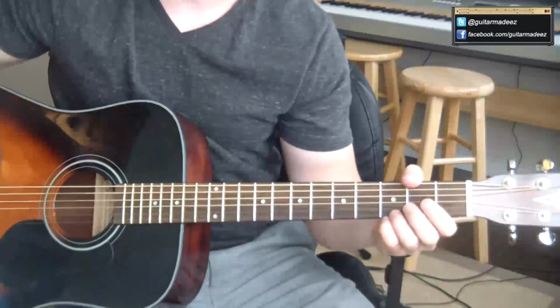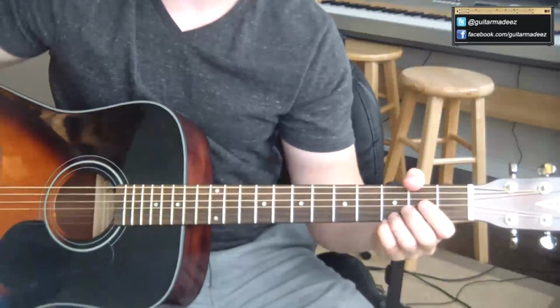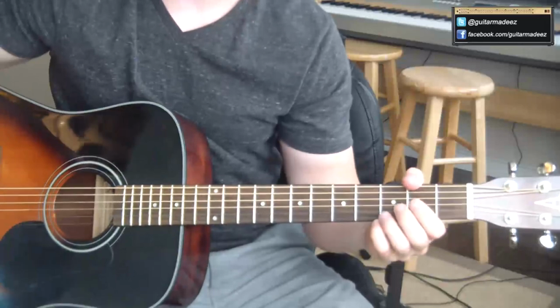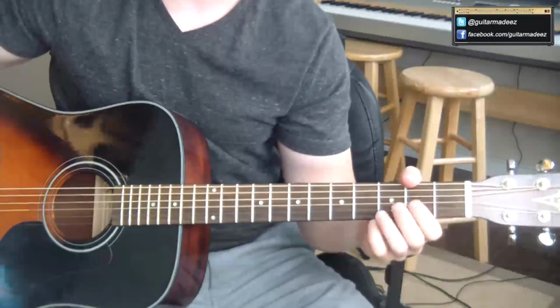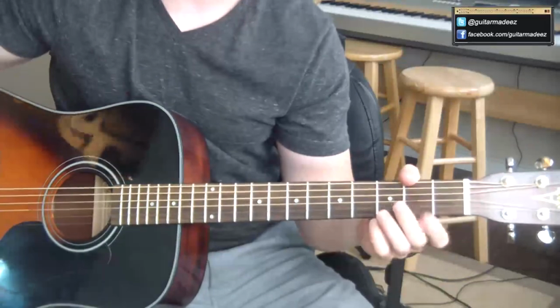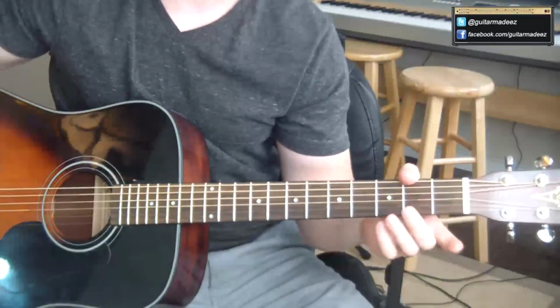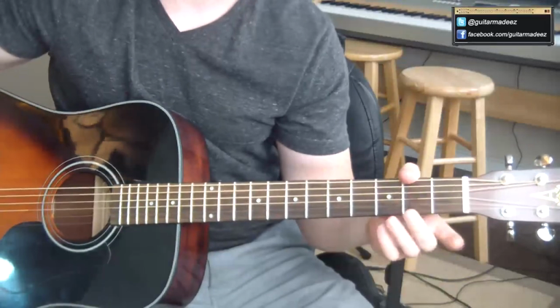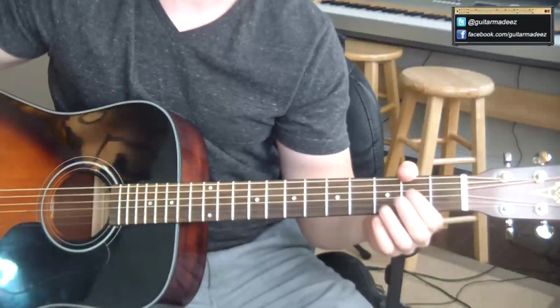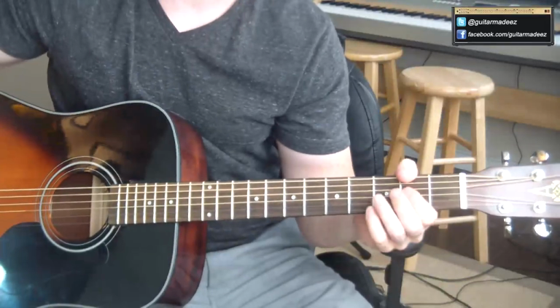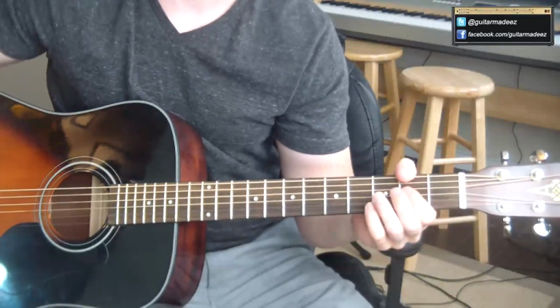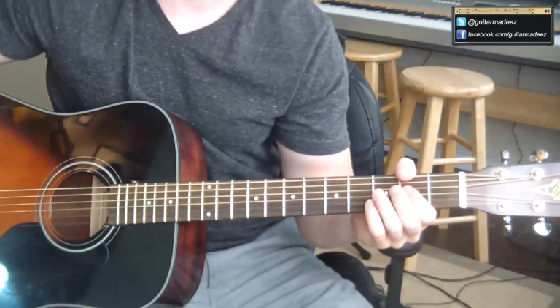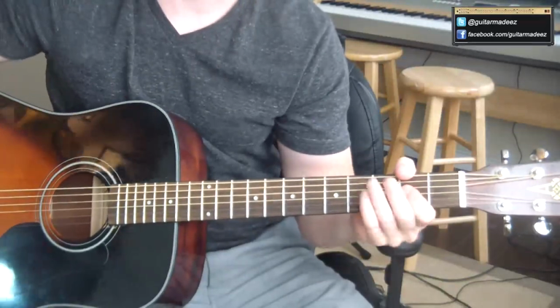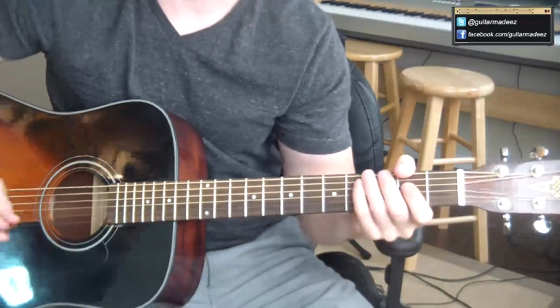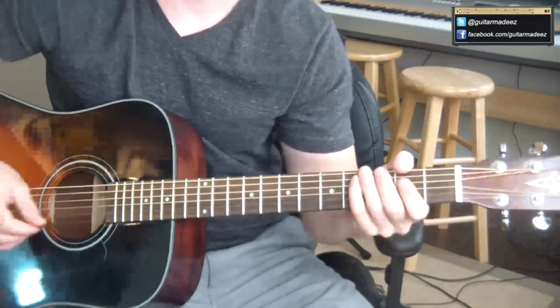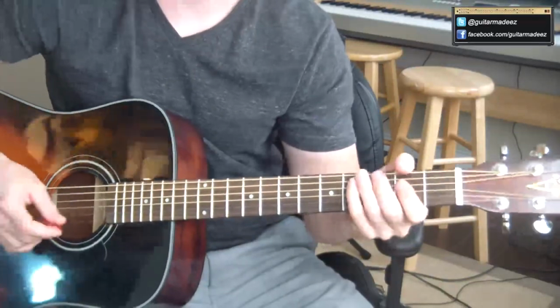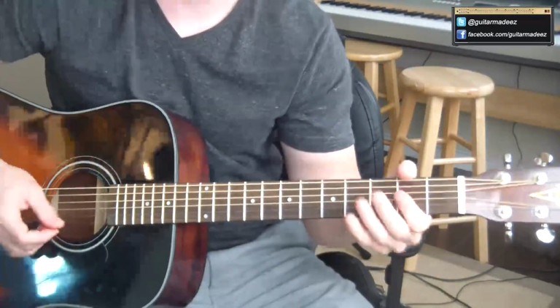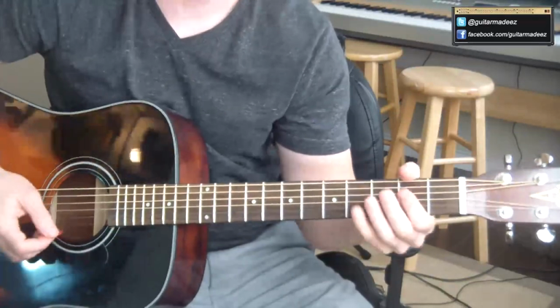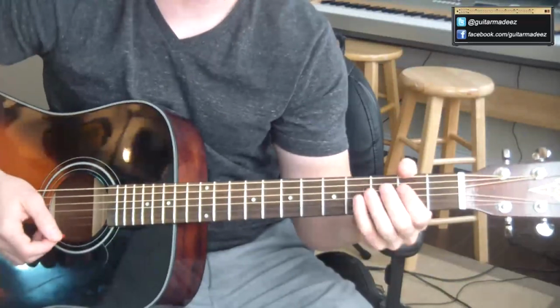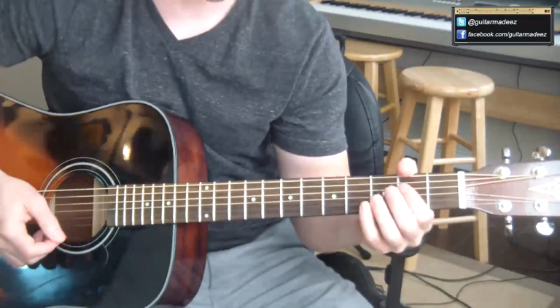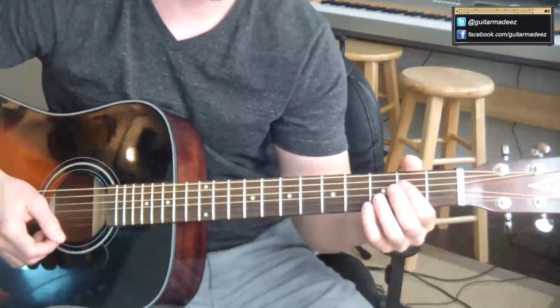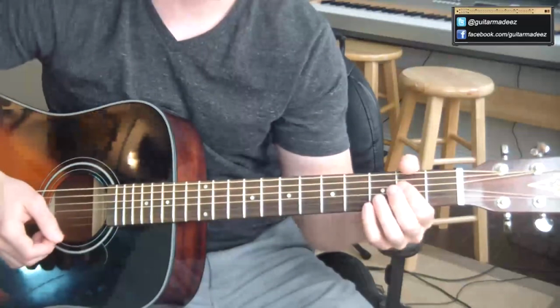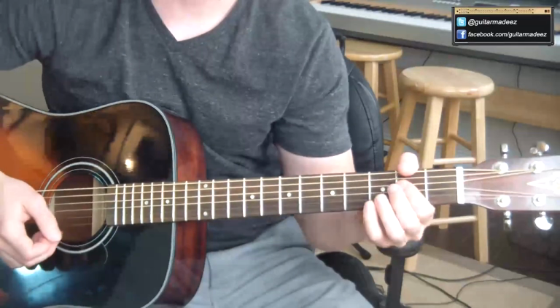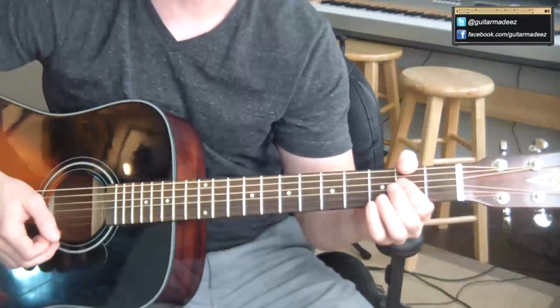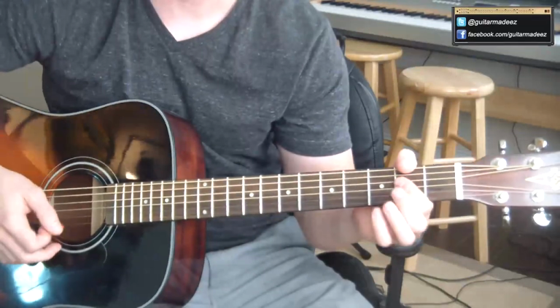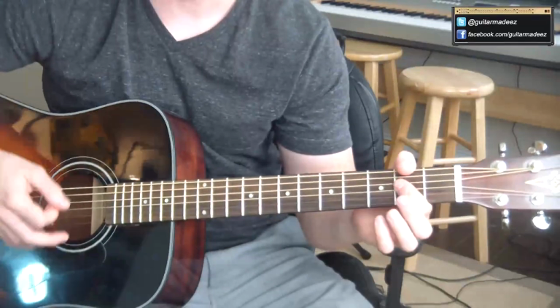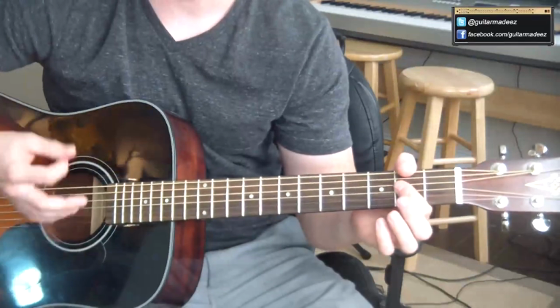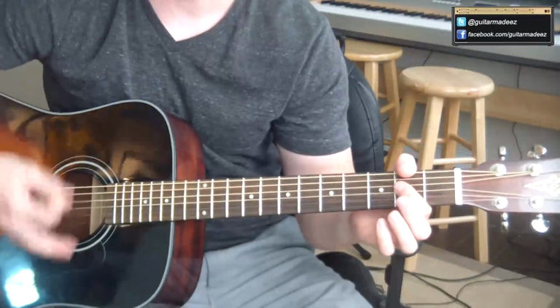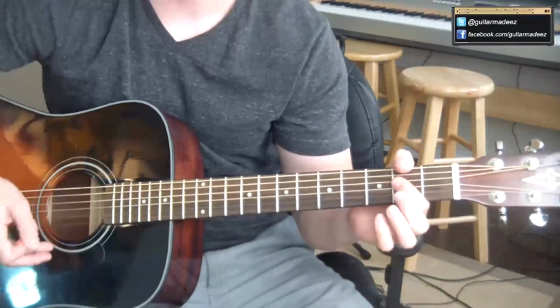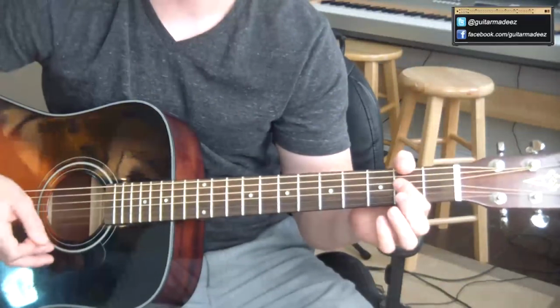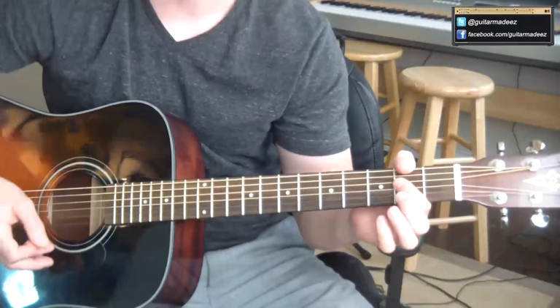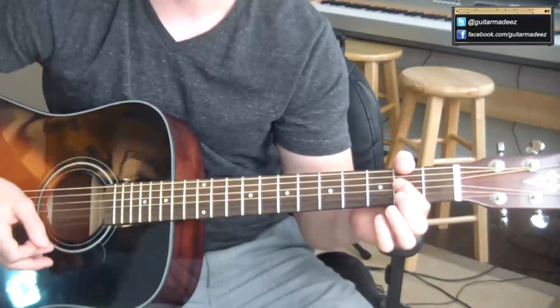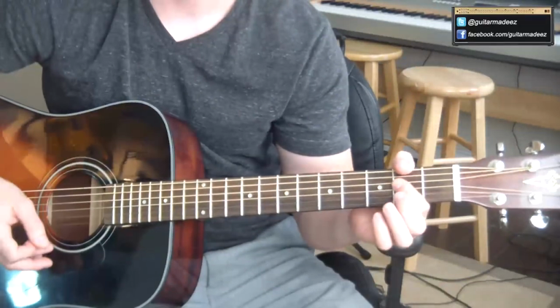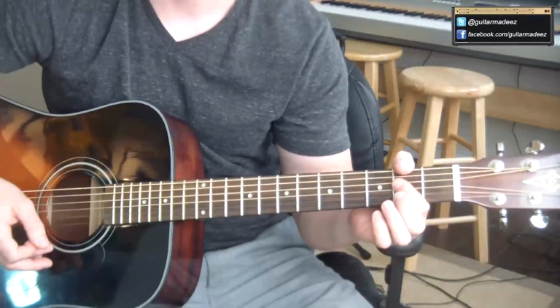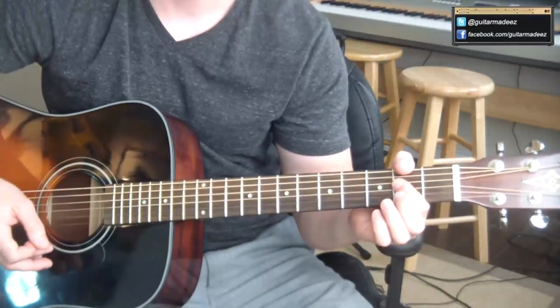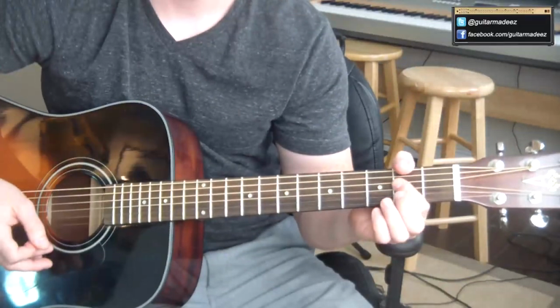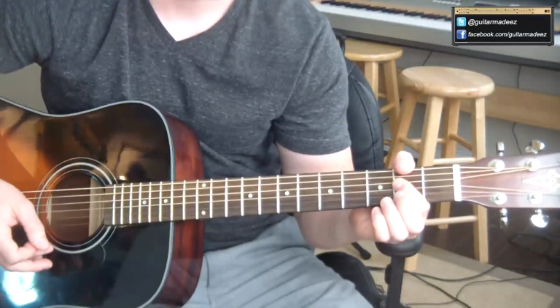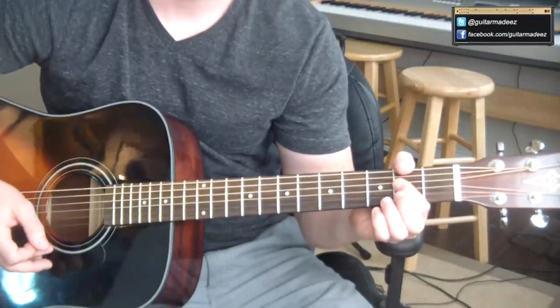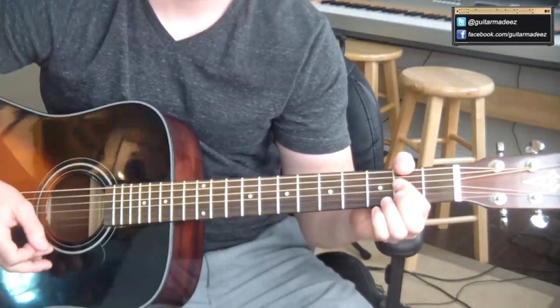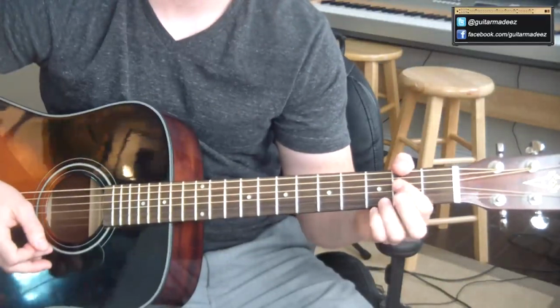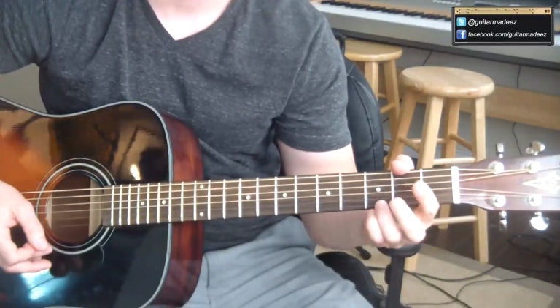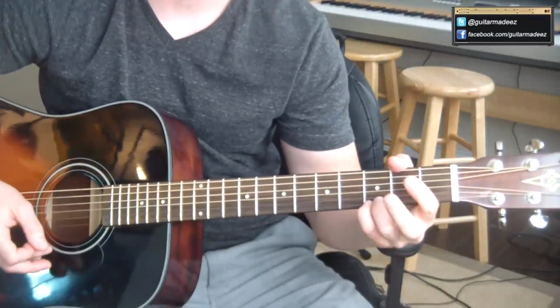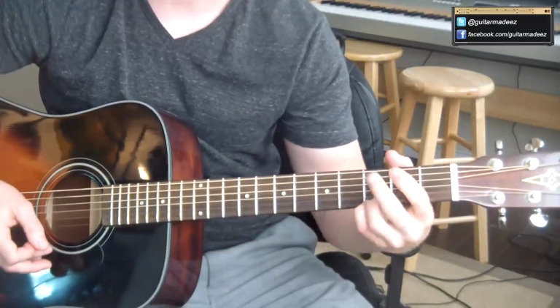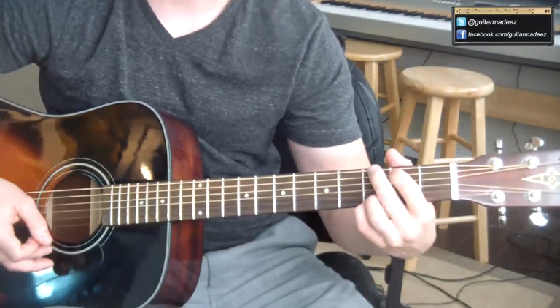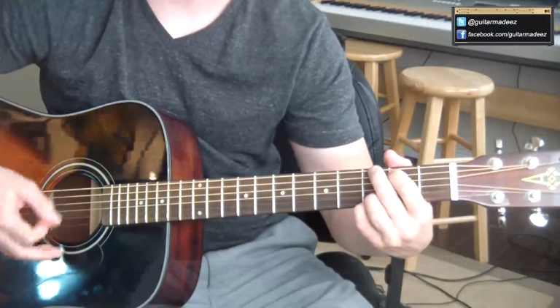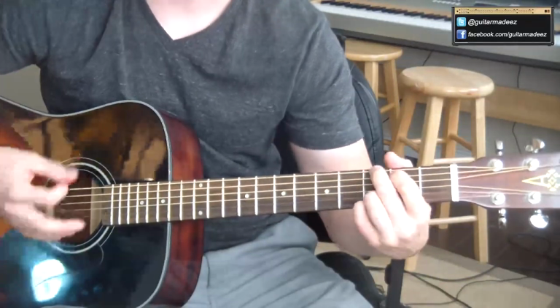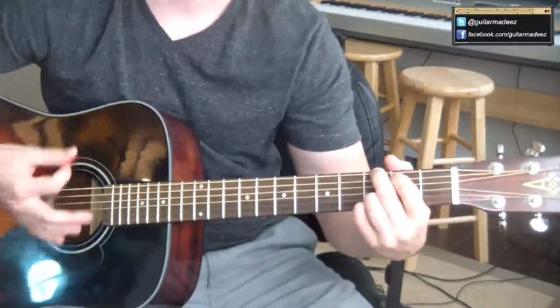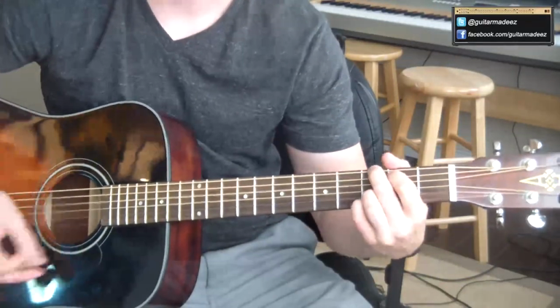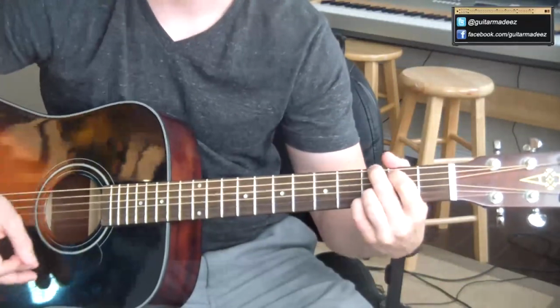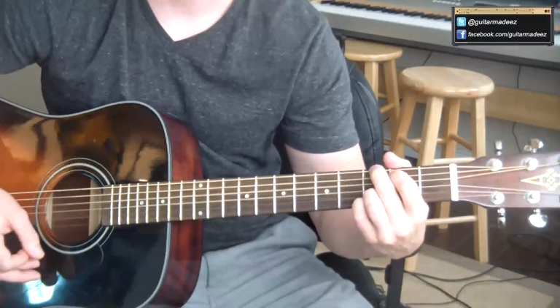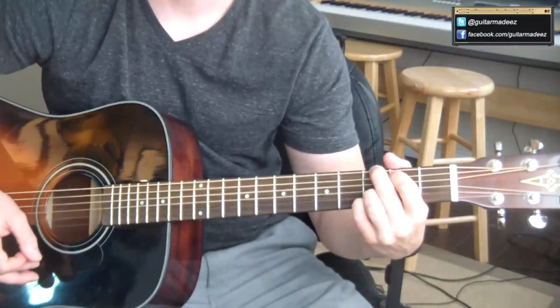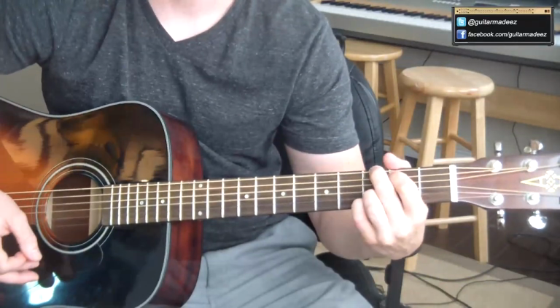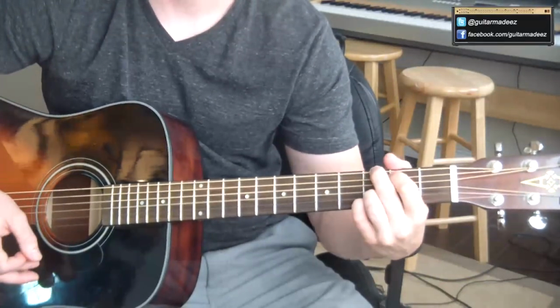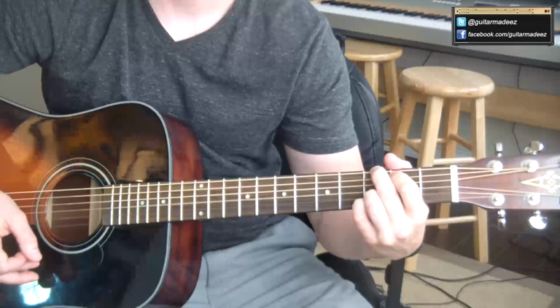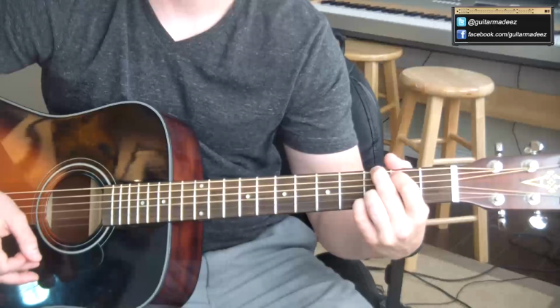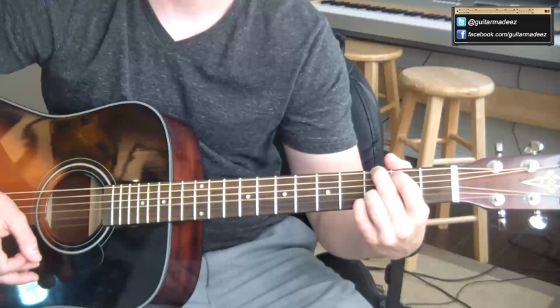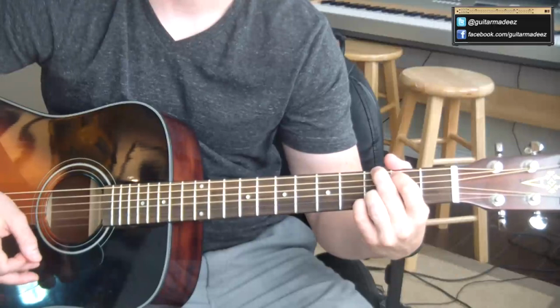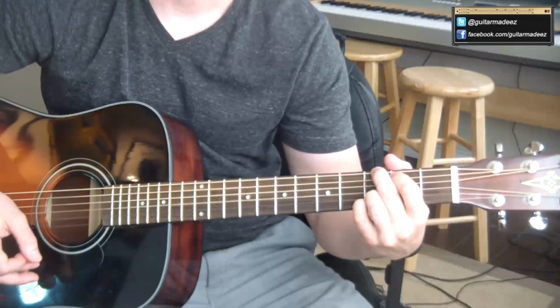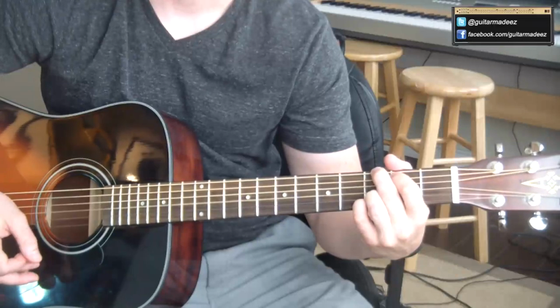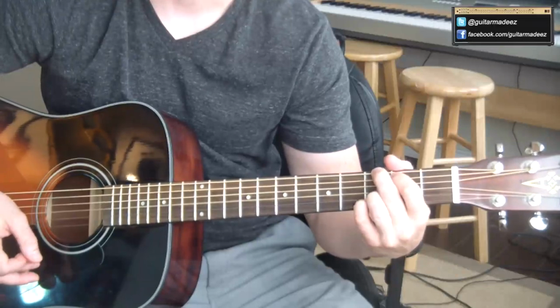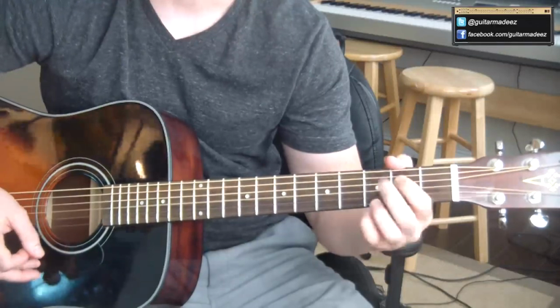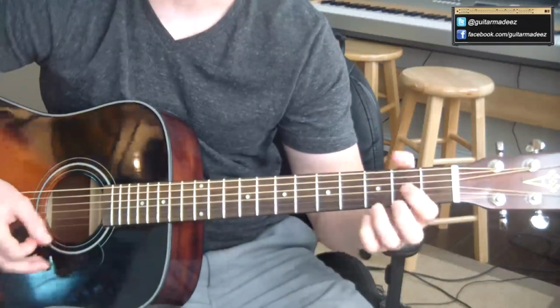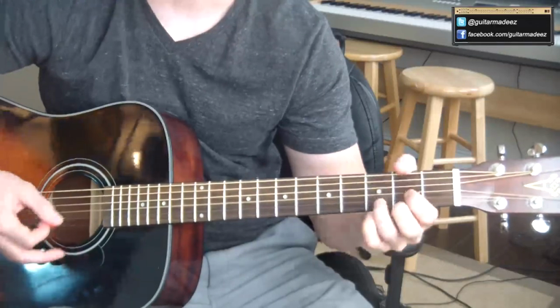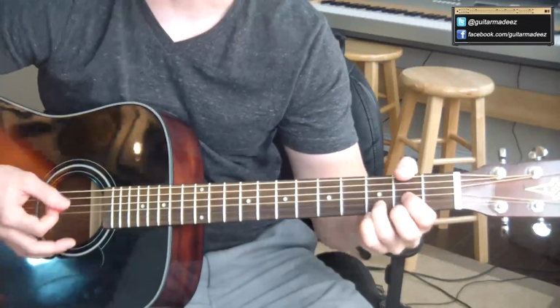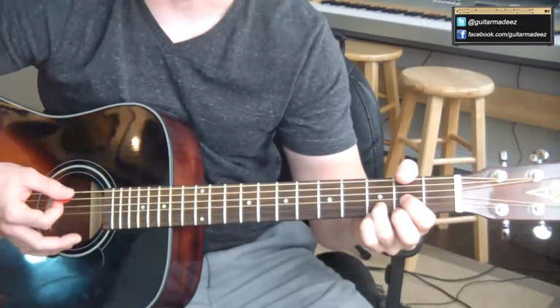Super easy song, three chords you've got to know. You've got to know your A, G, and your D.